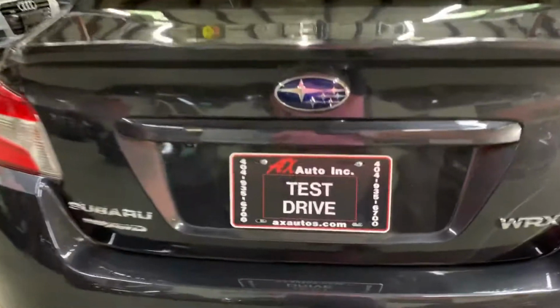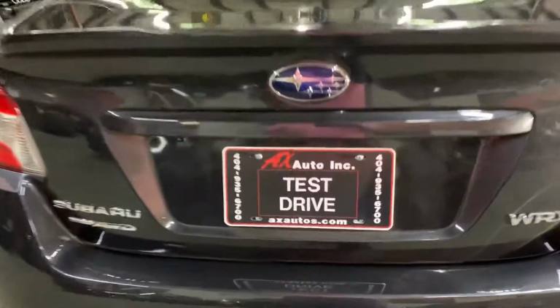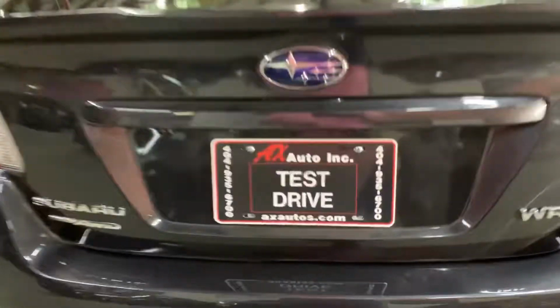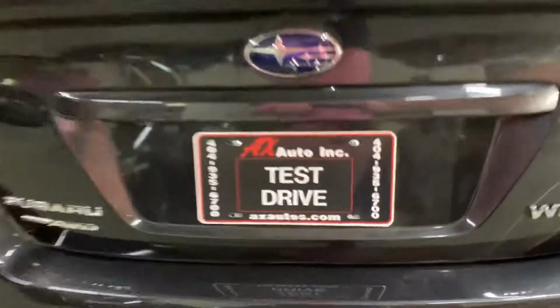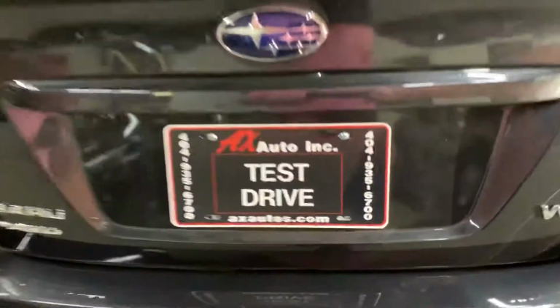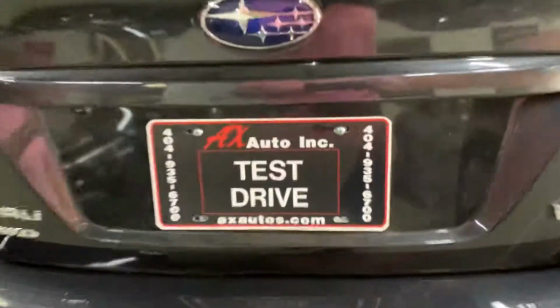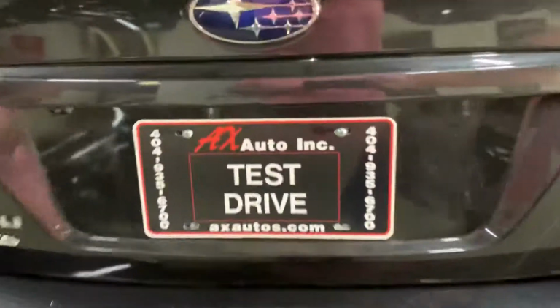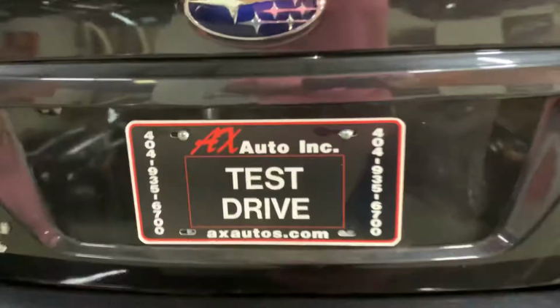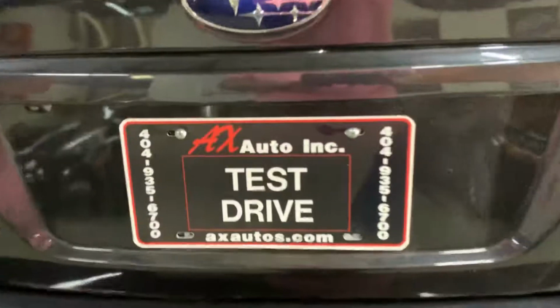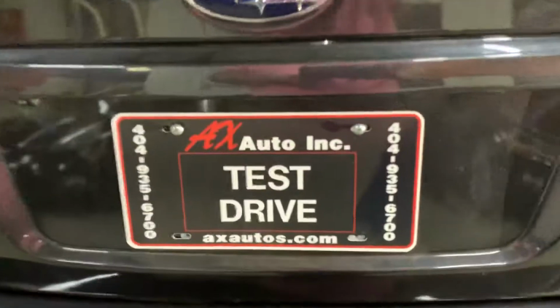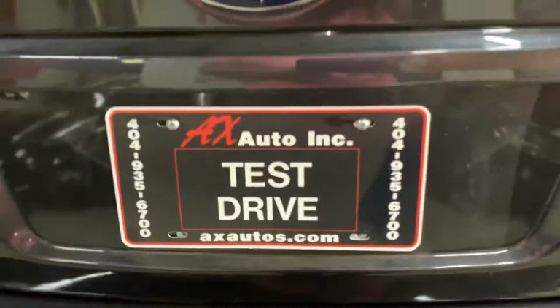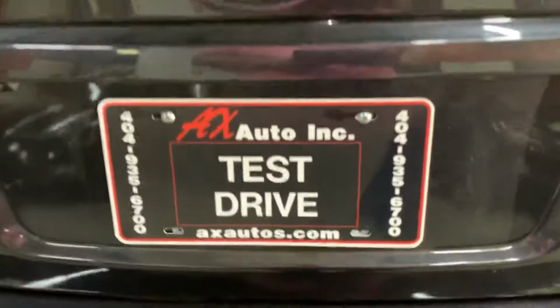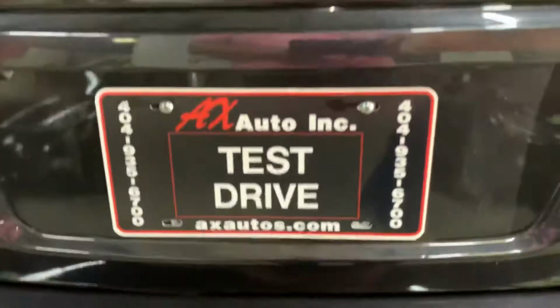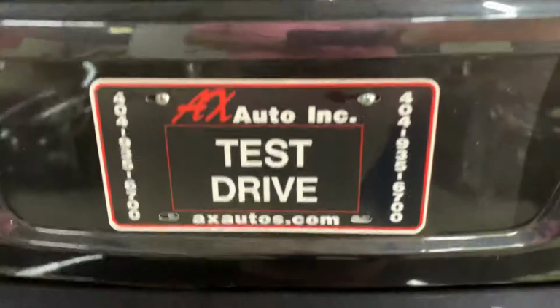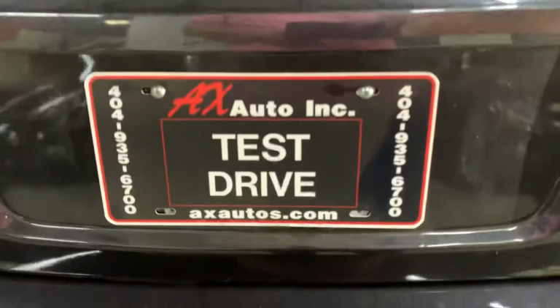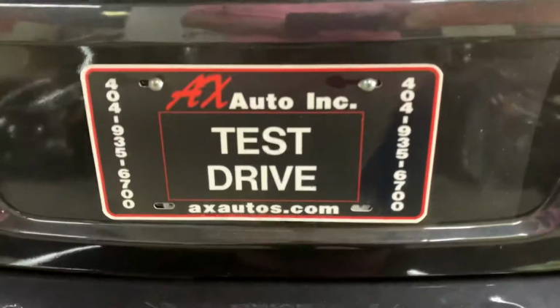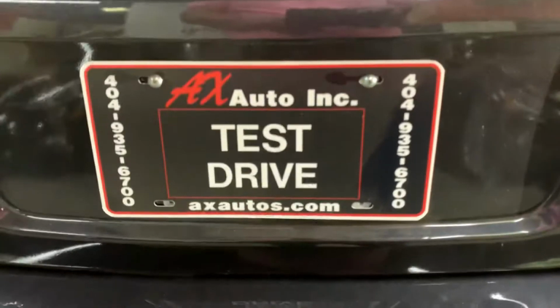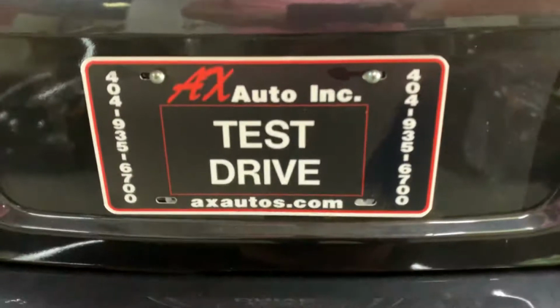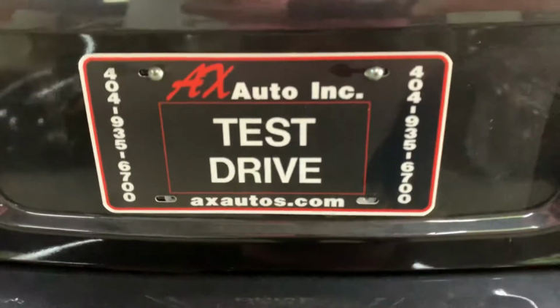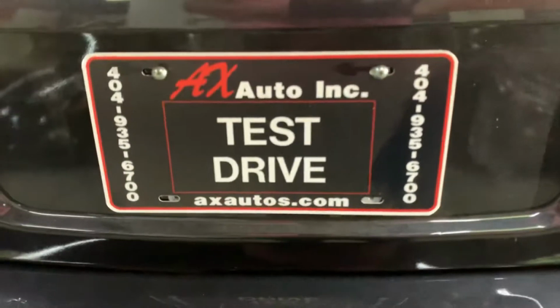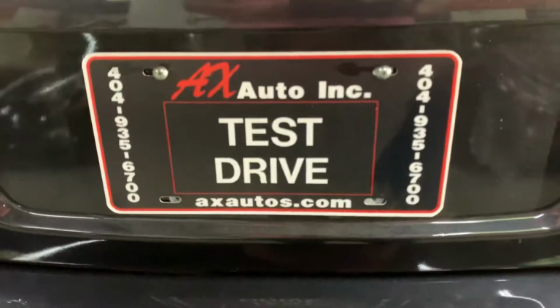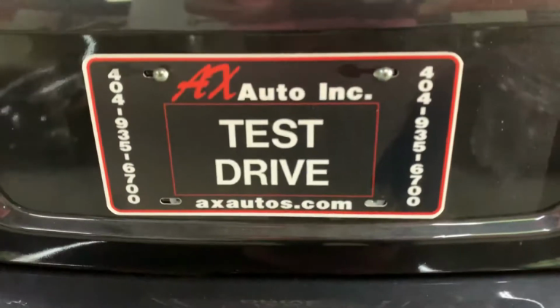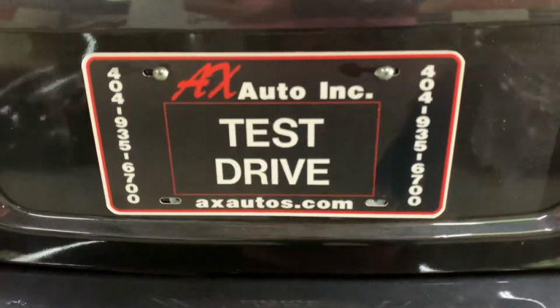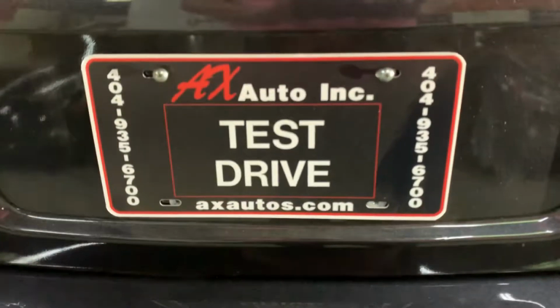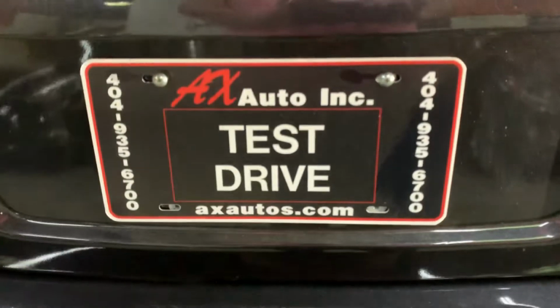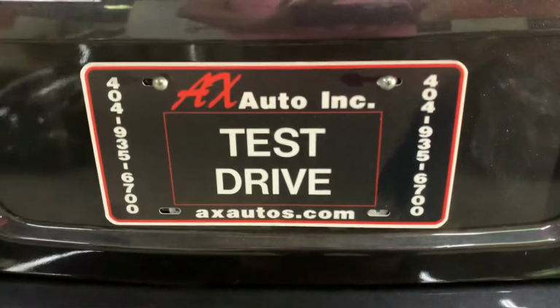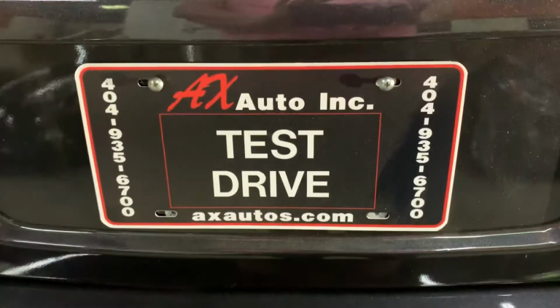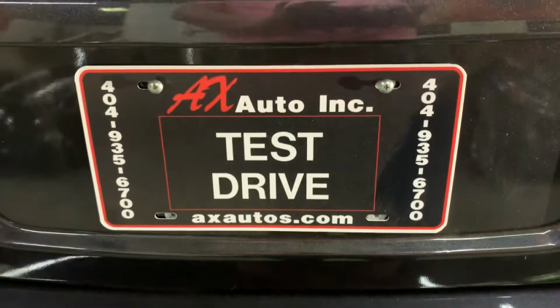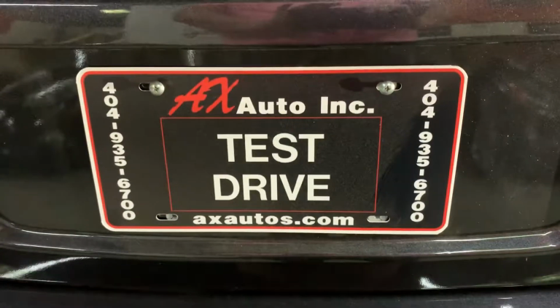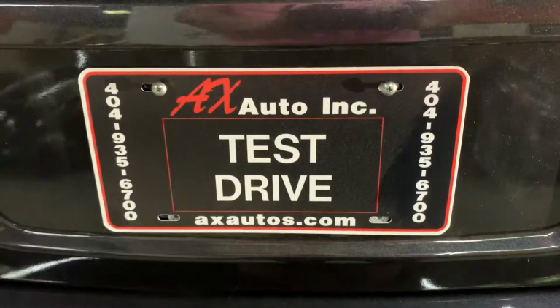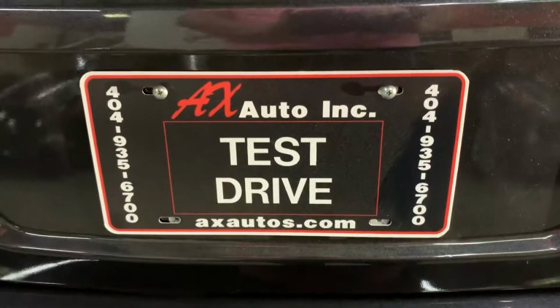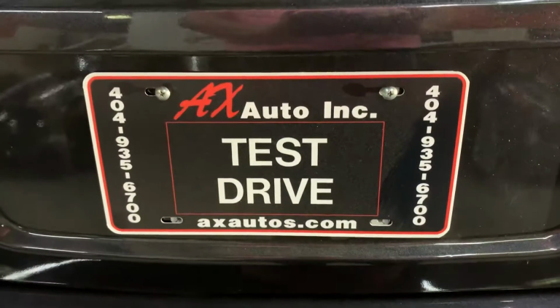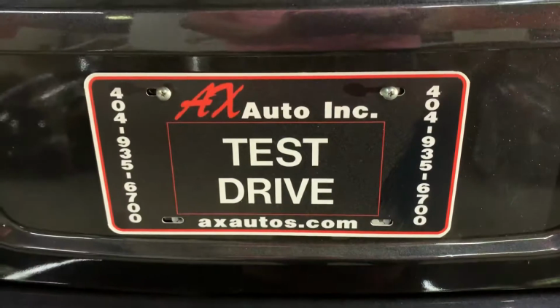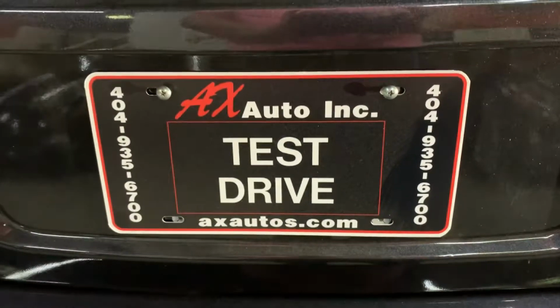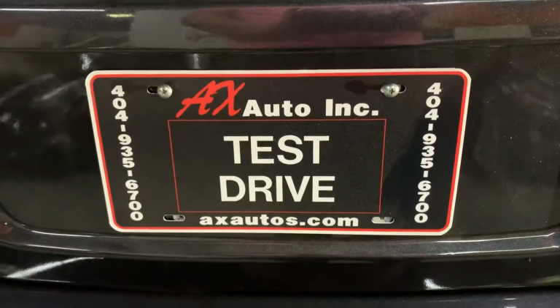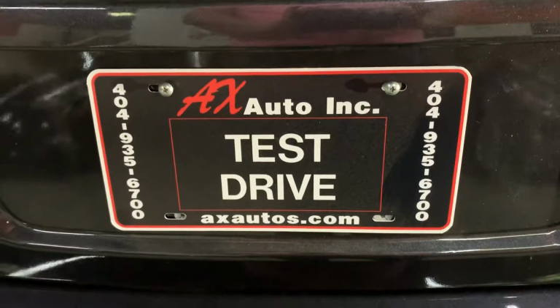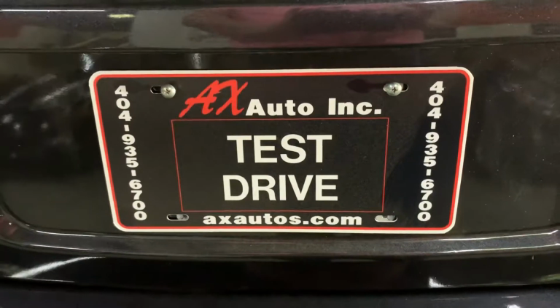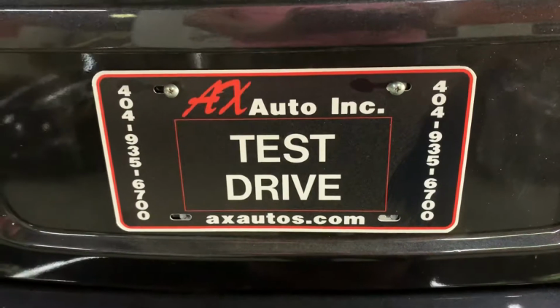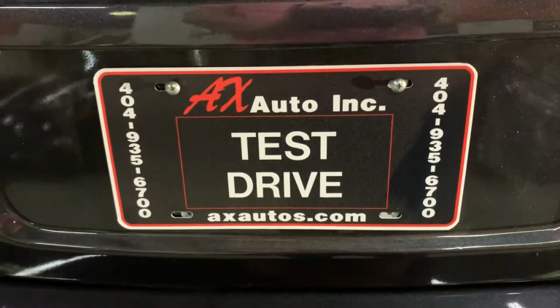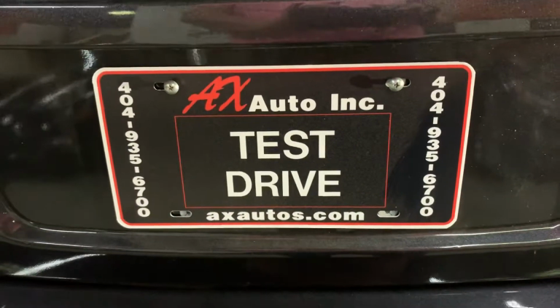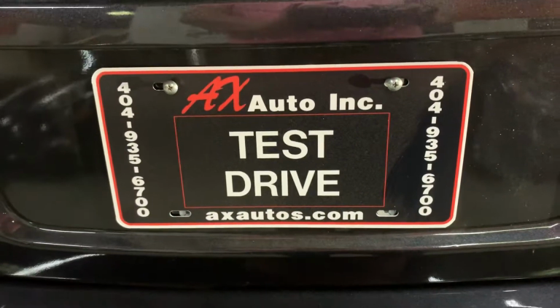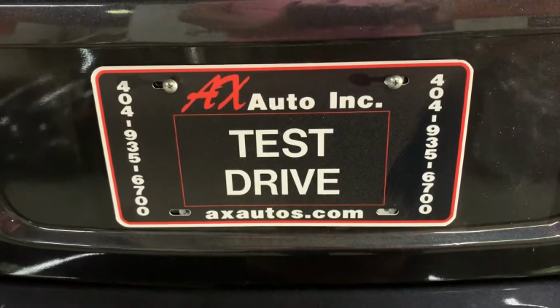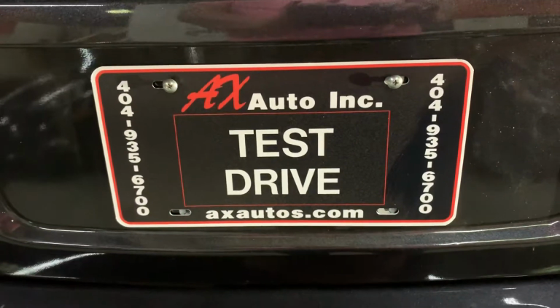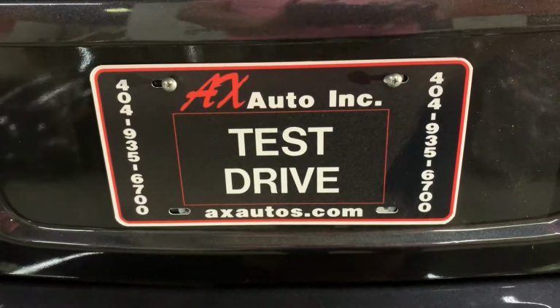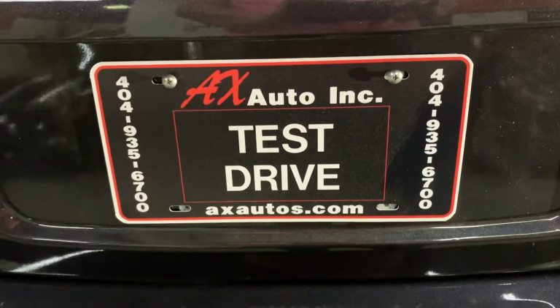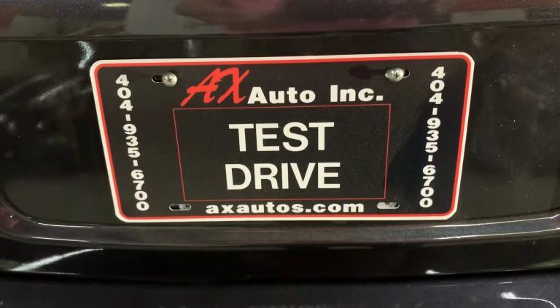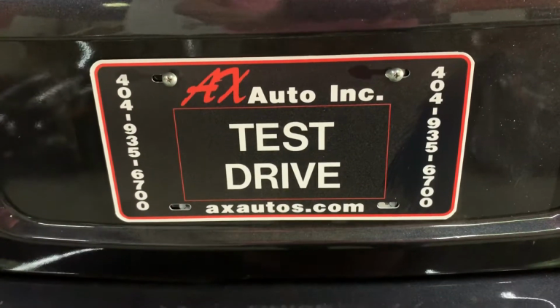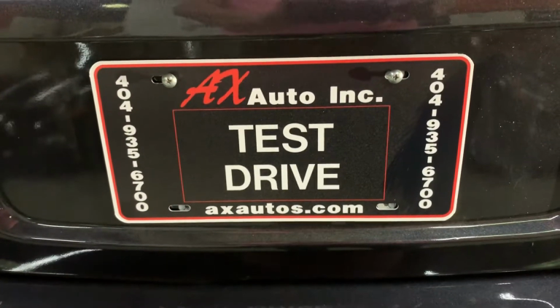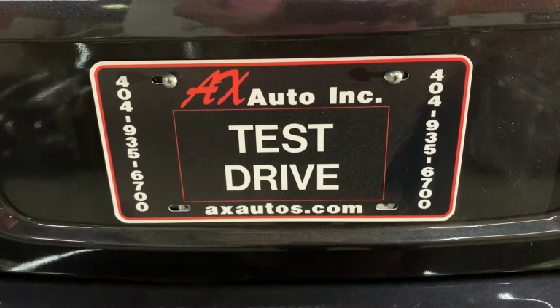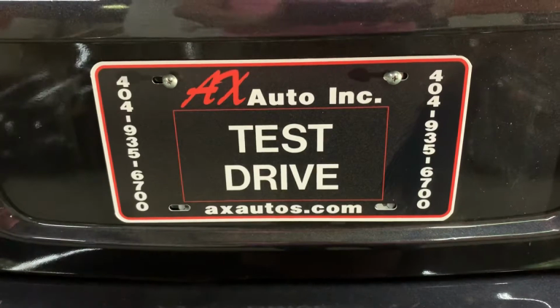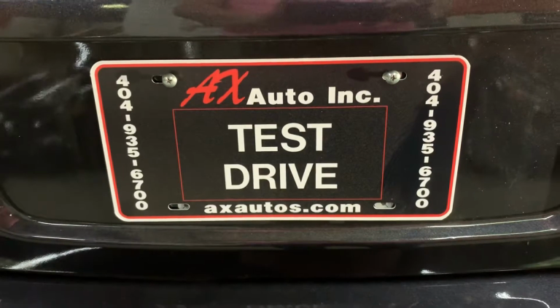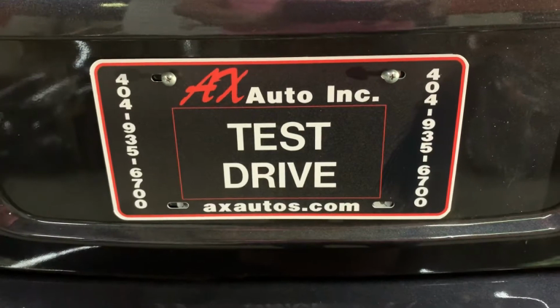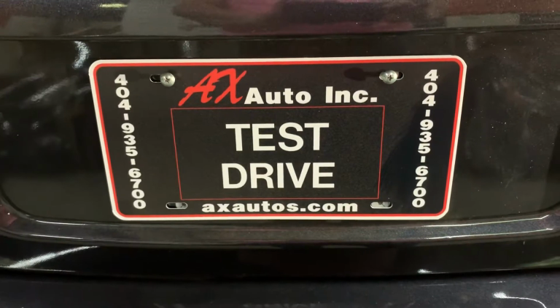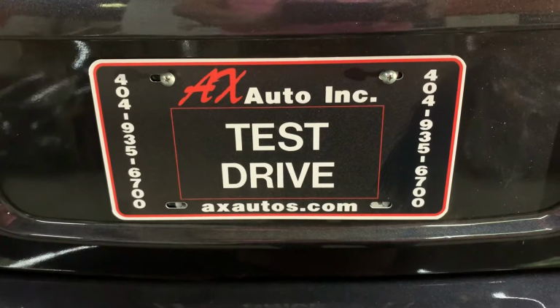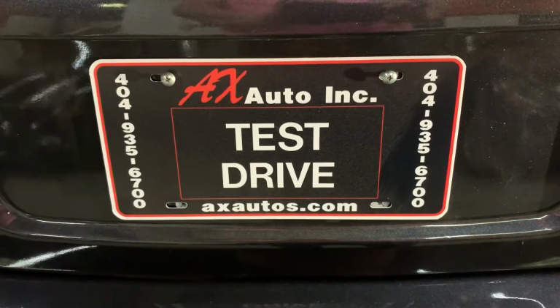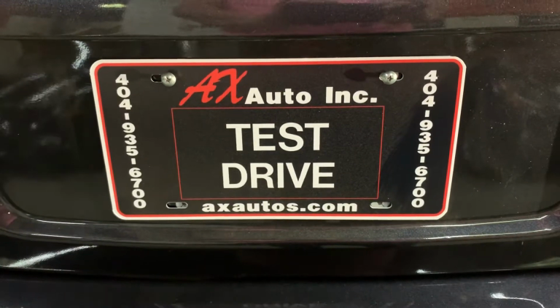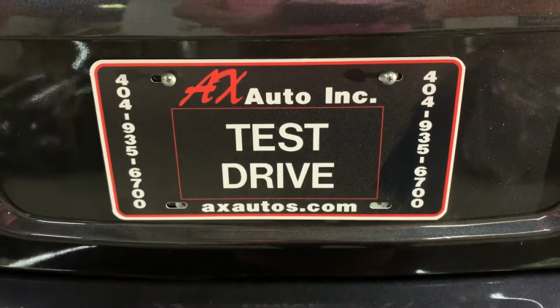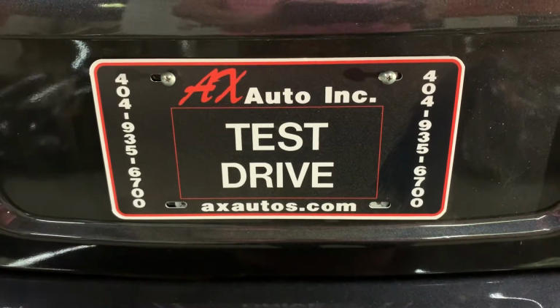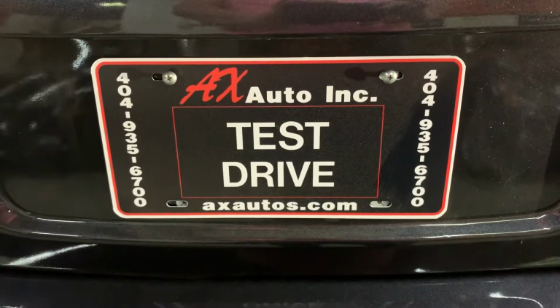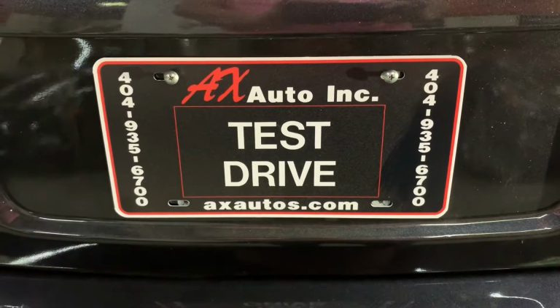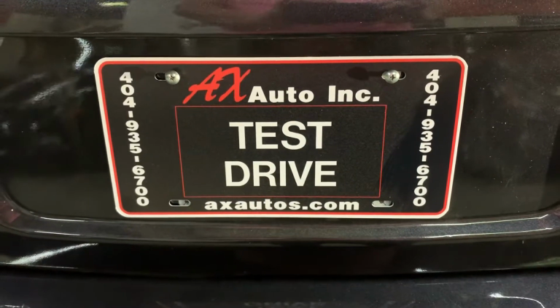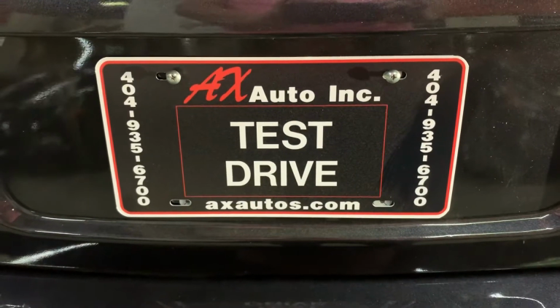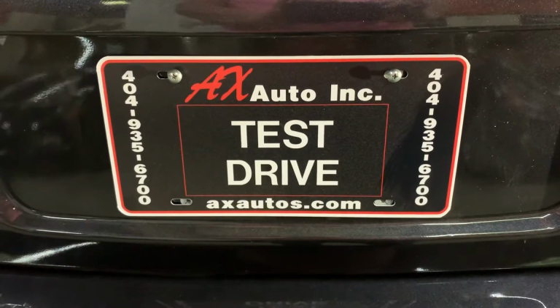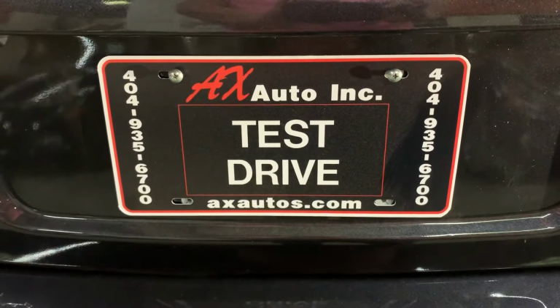If you have any more questions about this vehicle, you can go to AXAutos.com or give us a call at 404-935-6700. Thank you, guys.